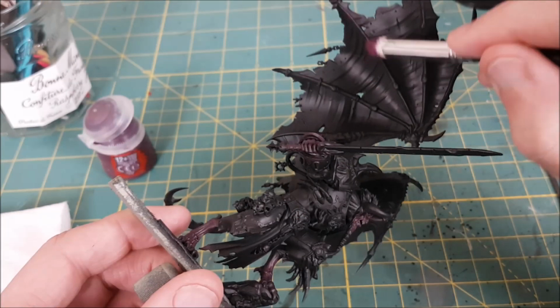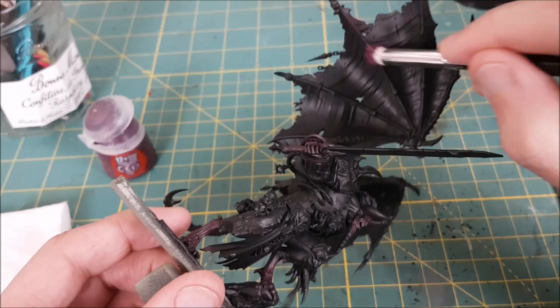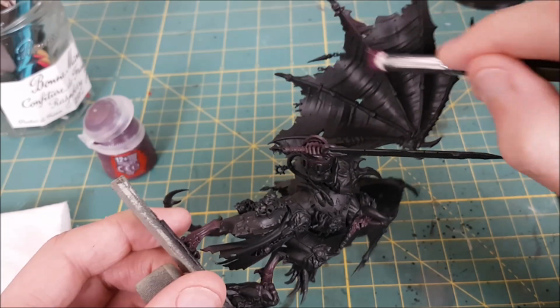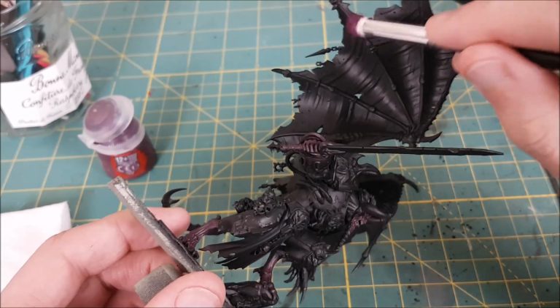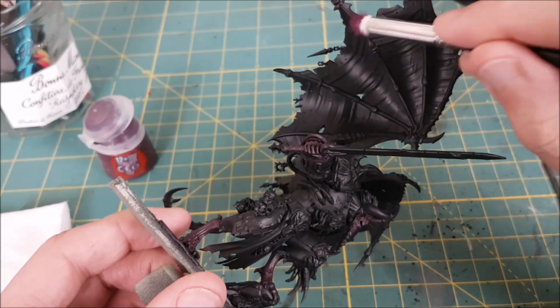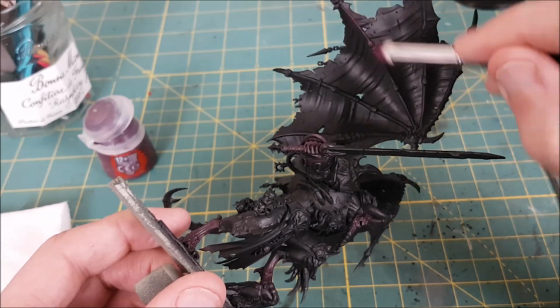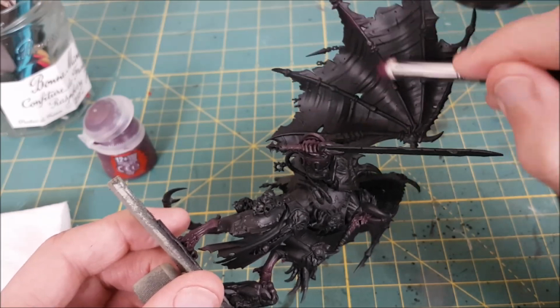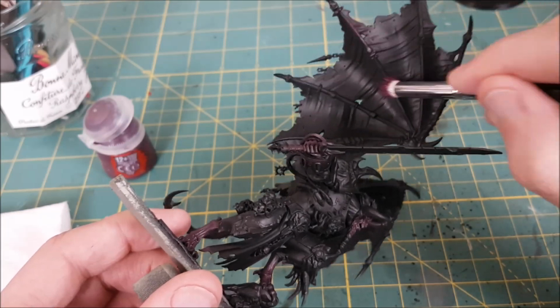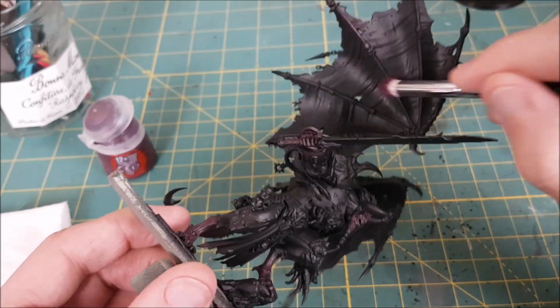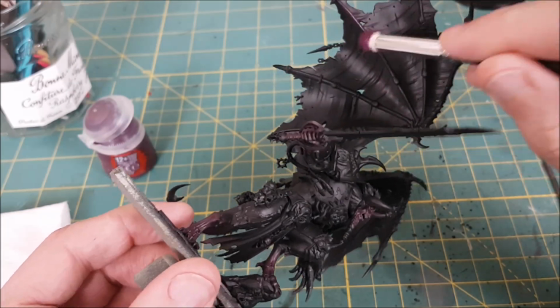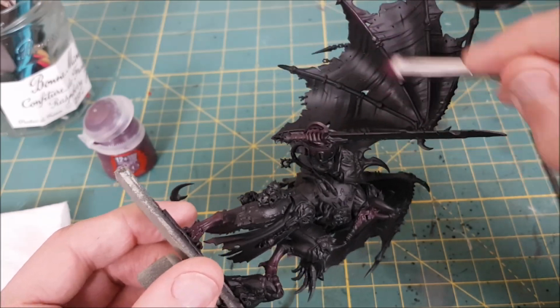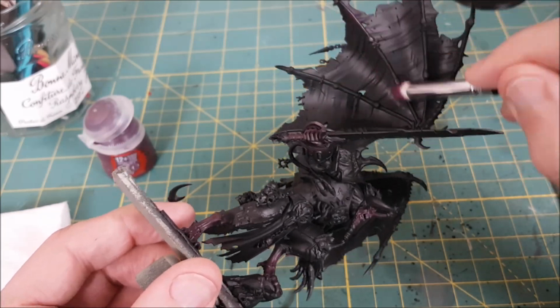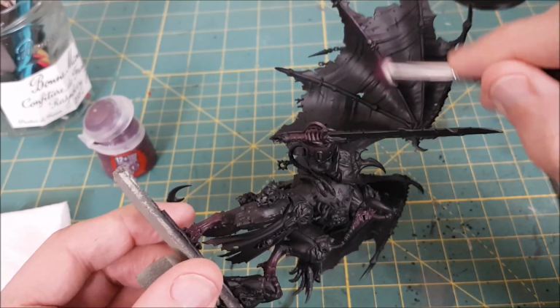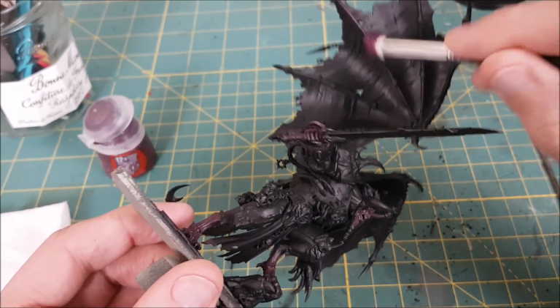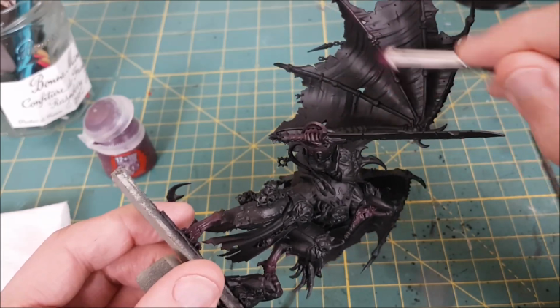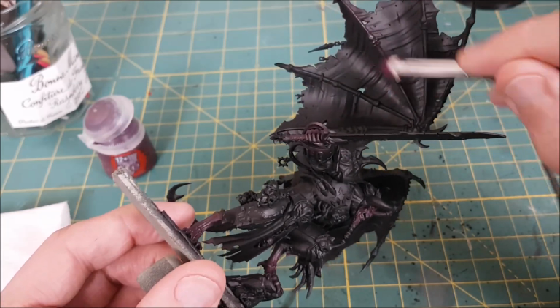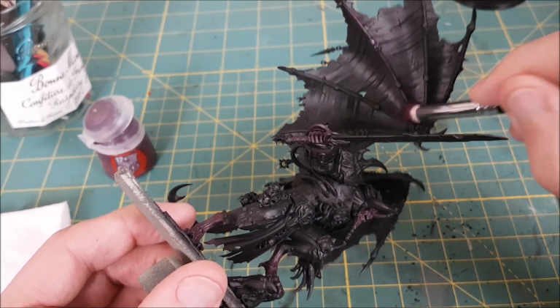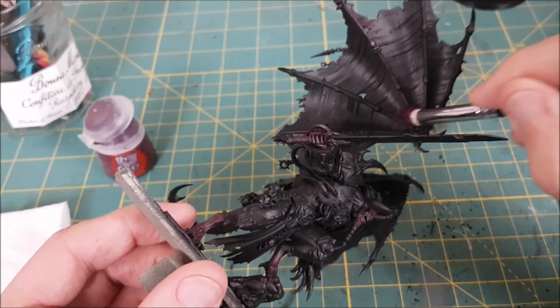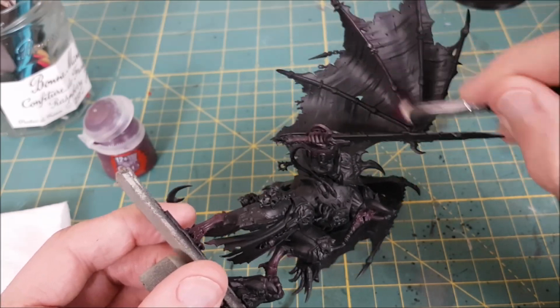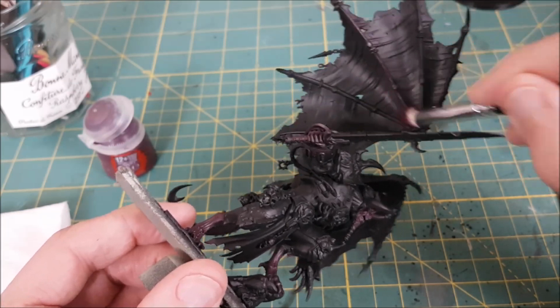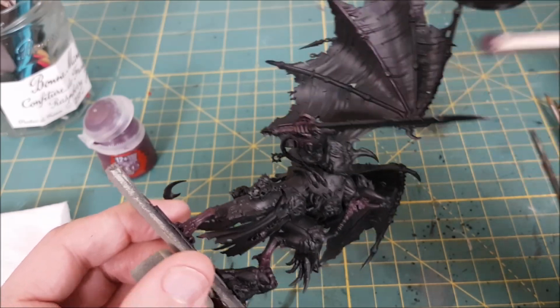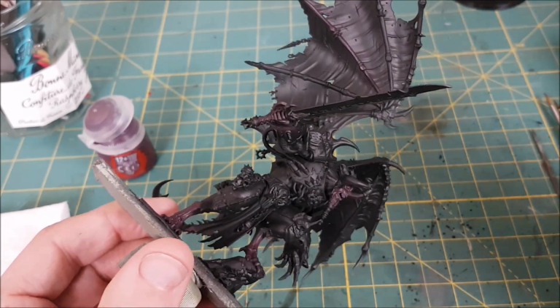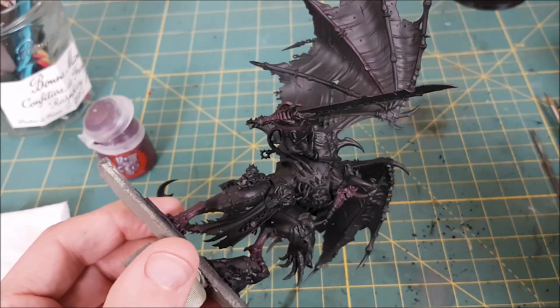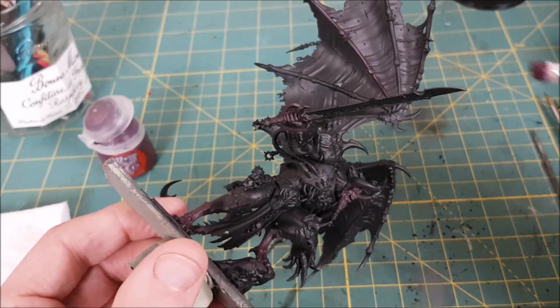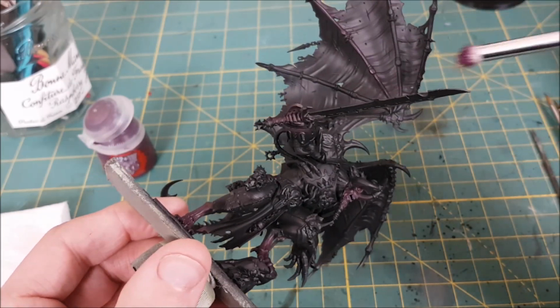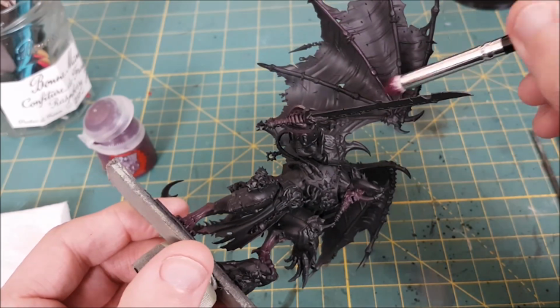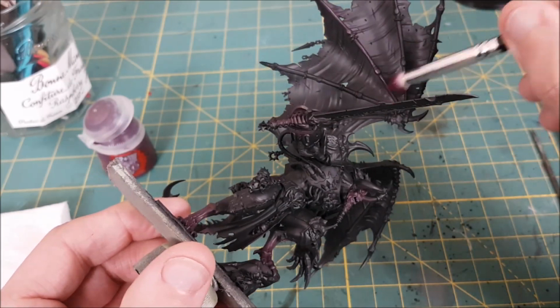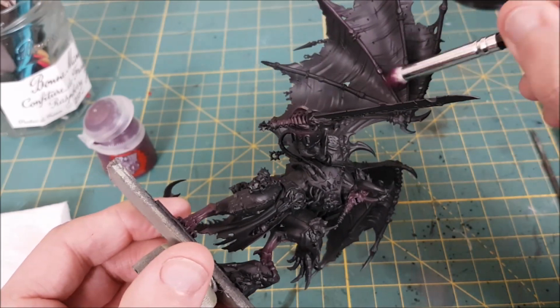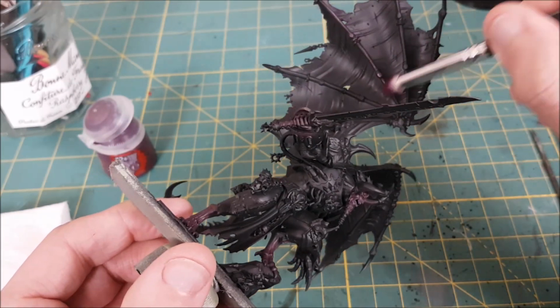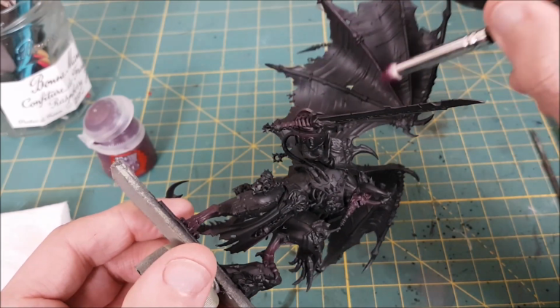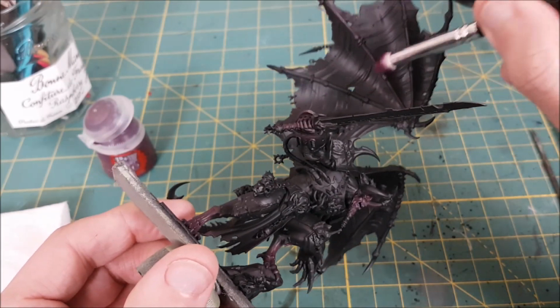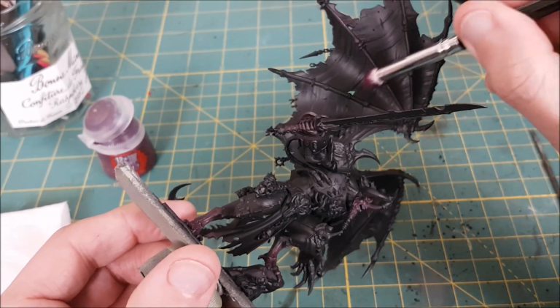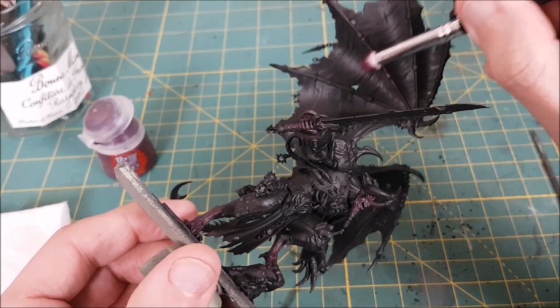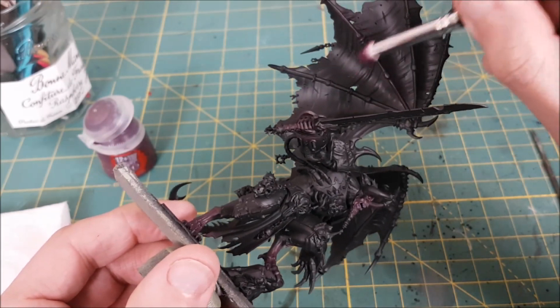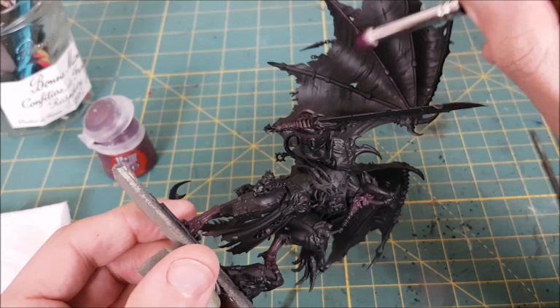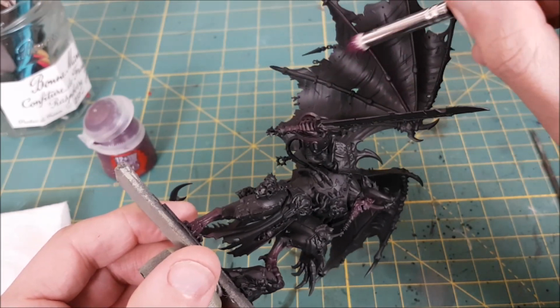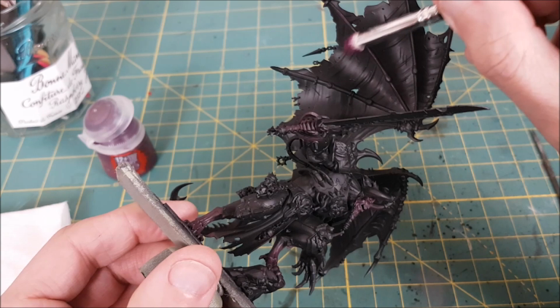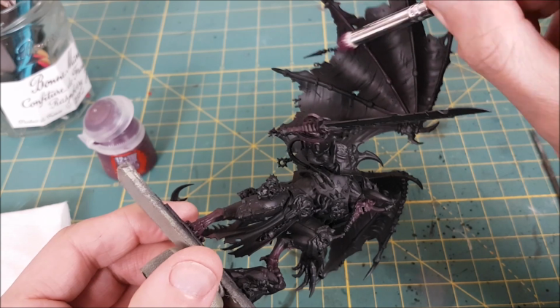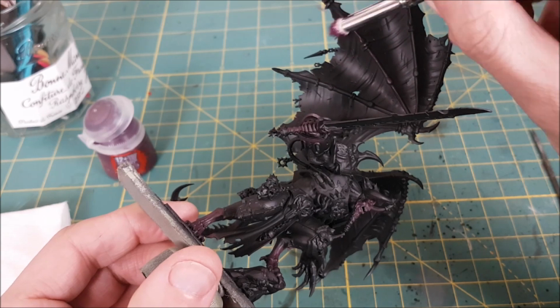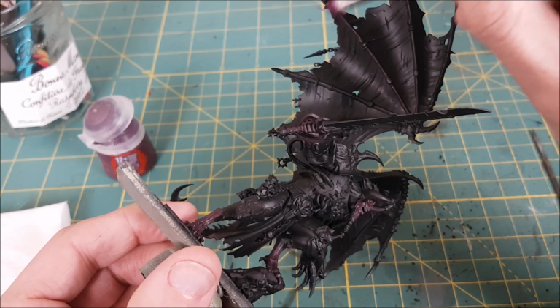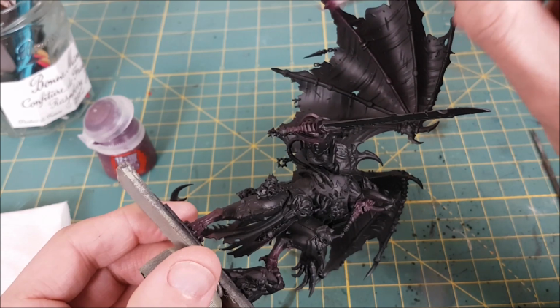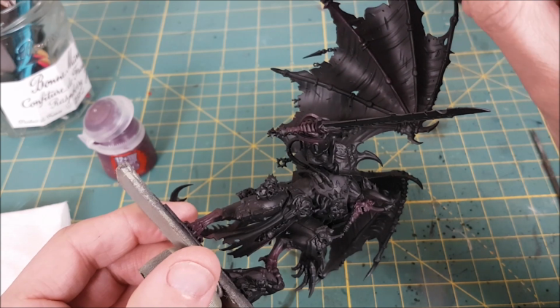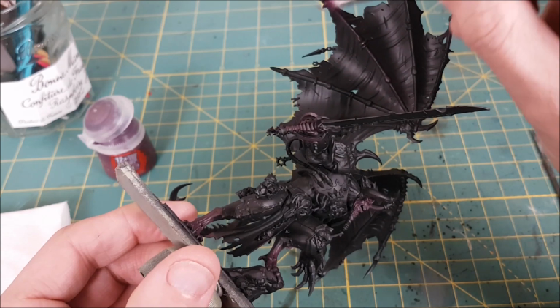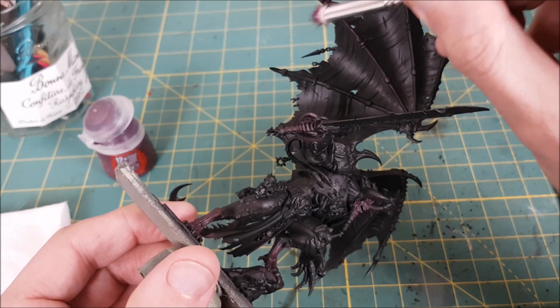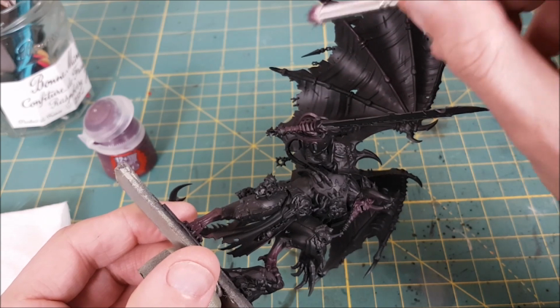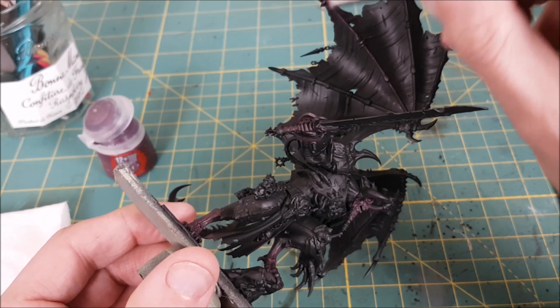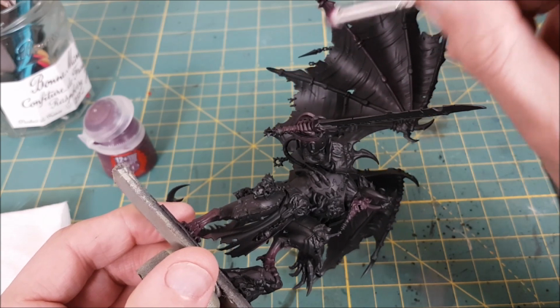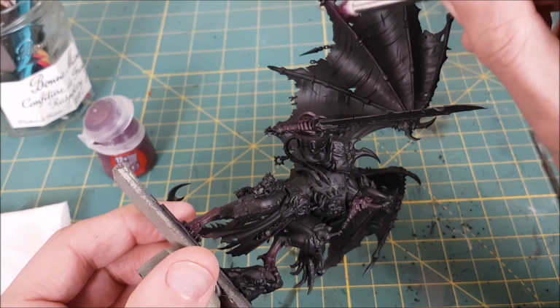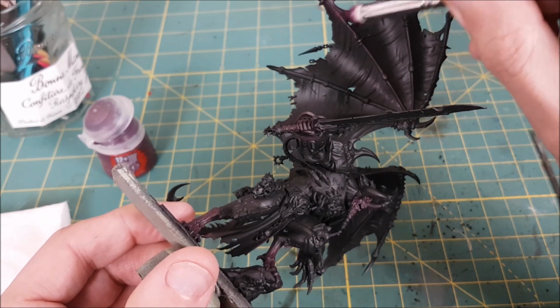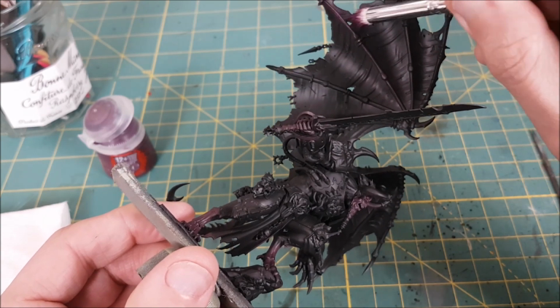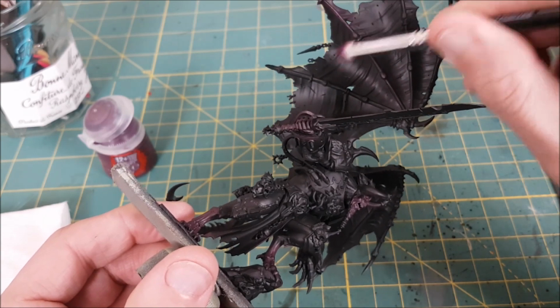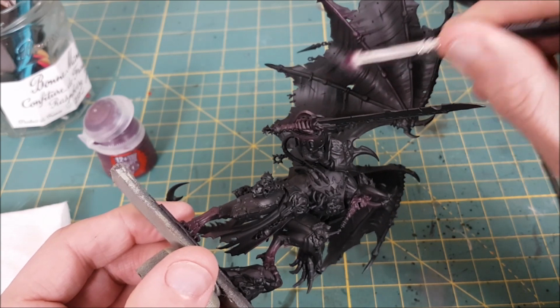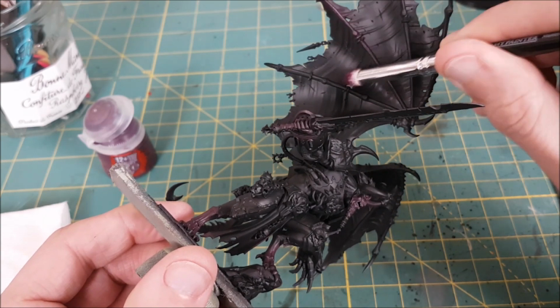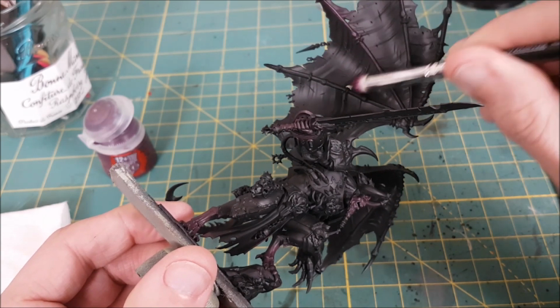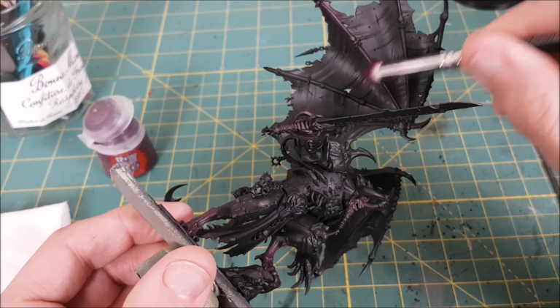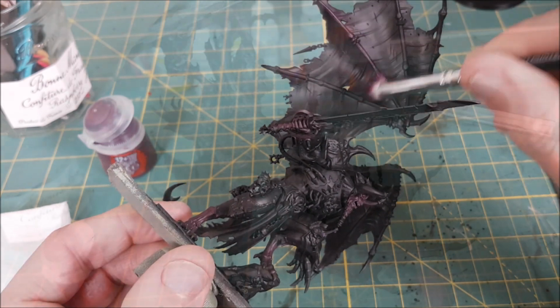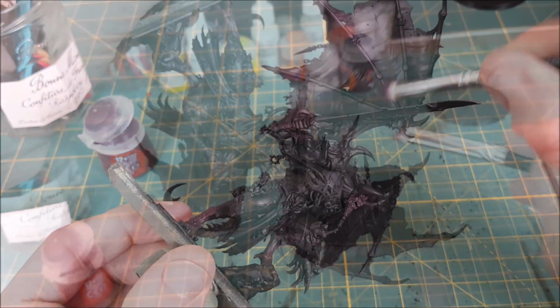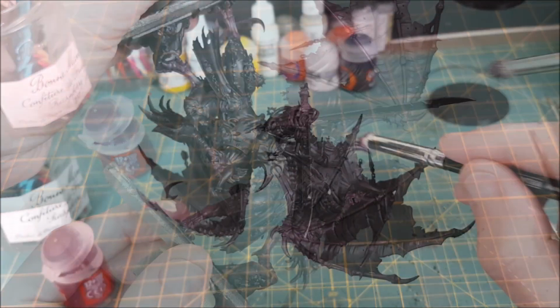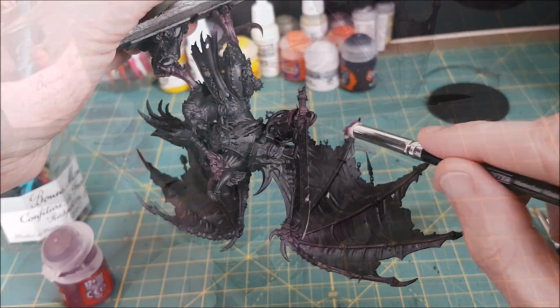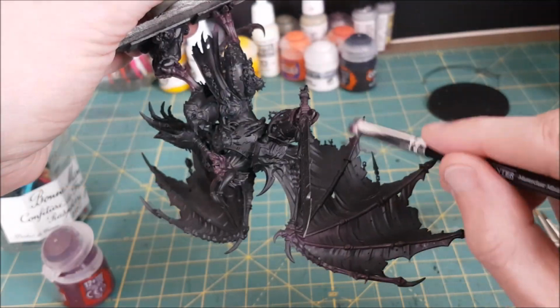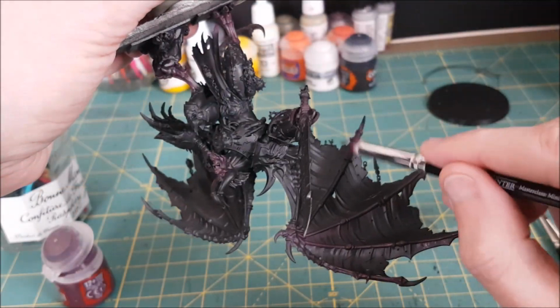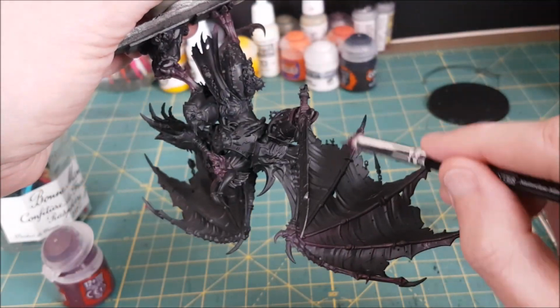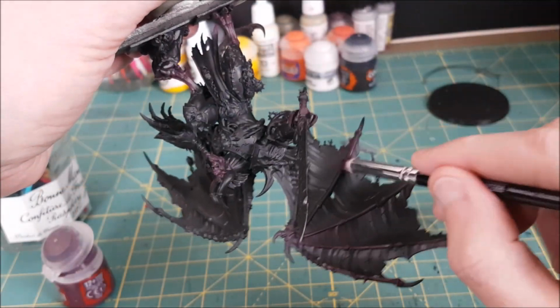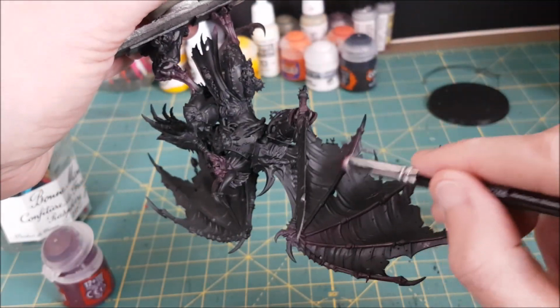I'm also using this color for the phalanges on the wings — just dry brushing it and not worrying at all about making a mess on the wings.